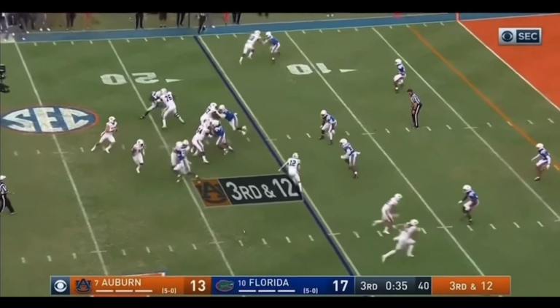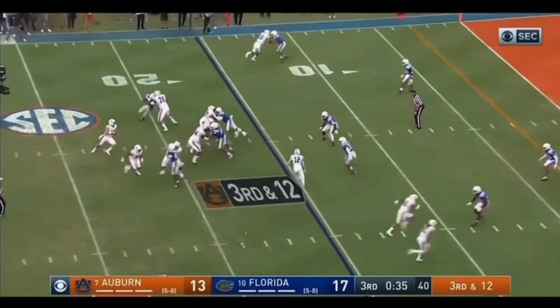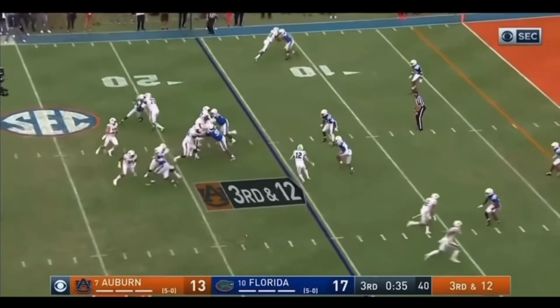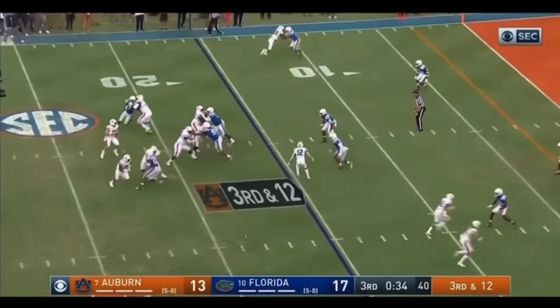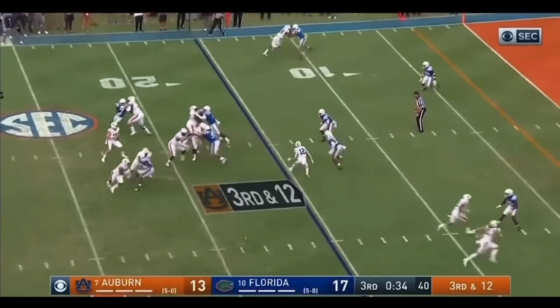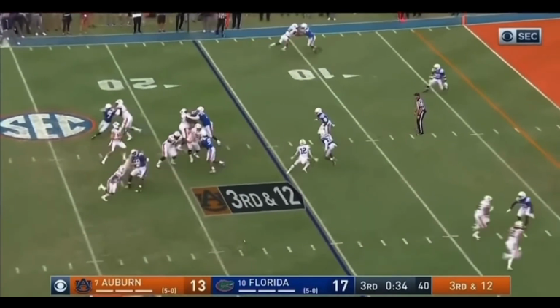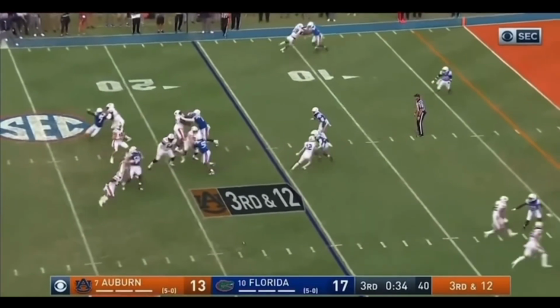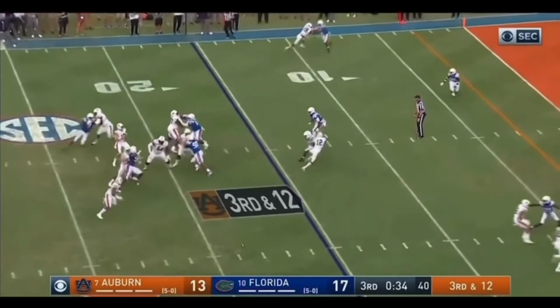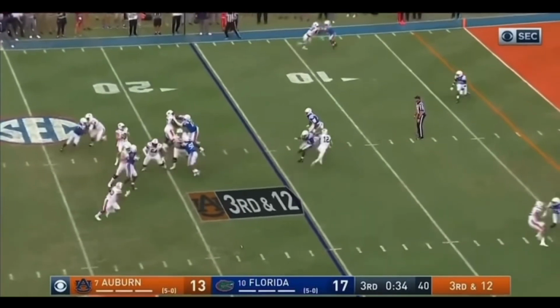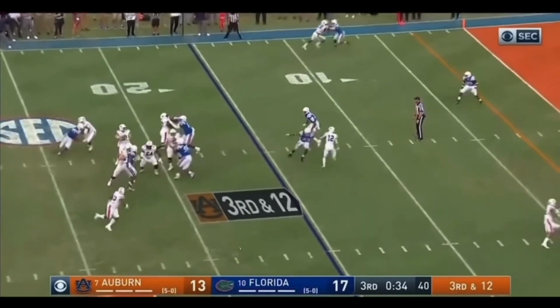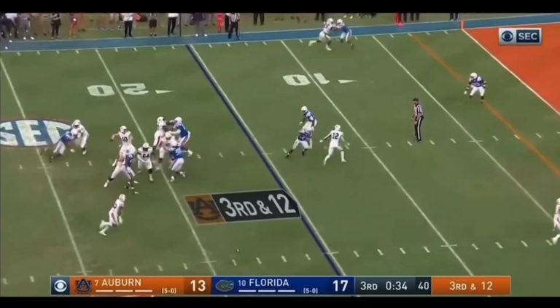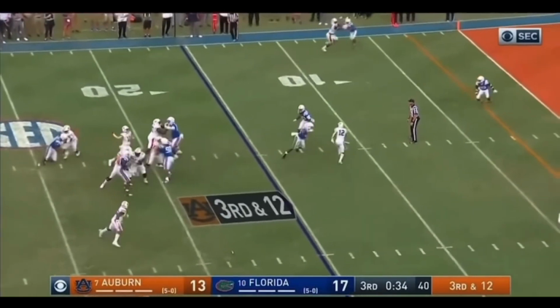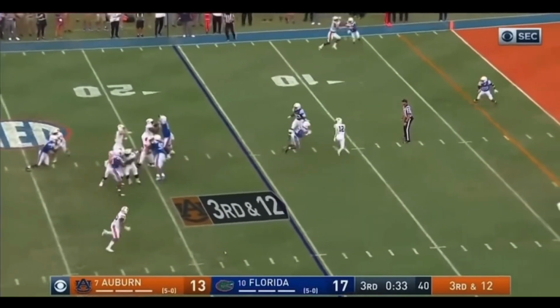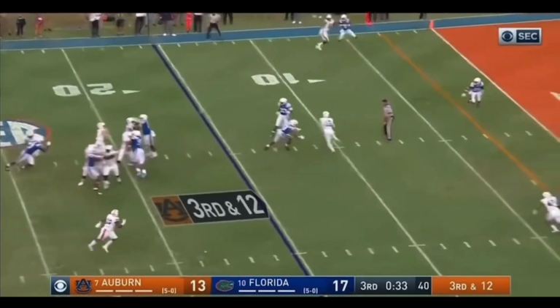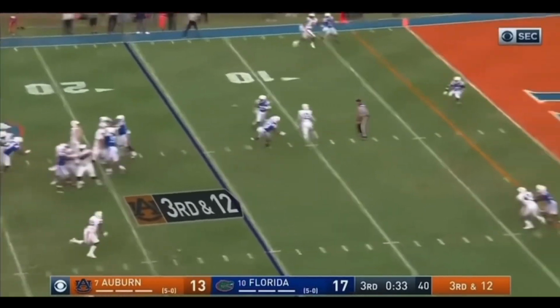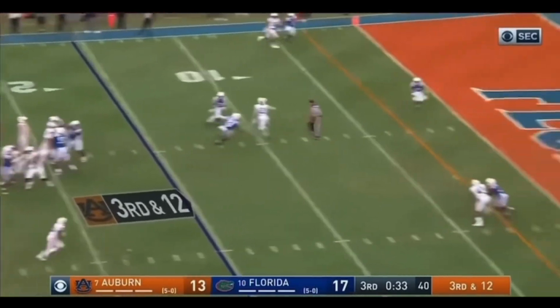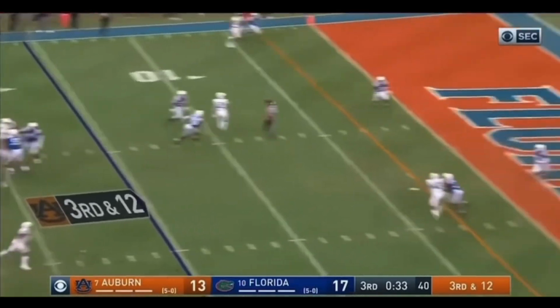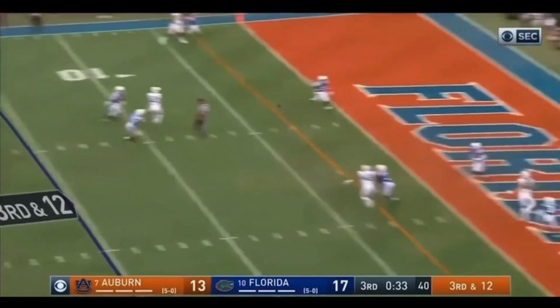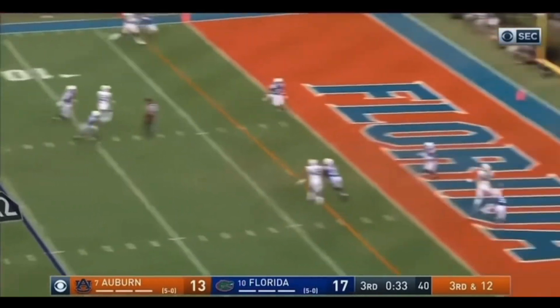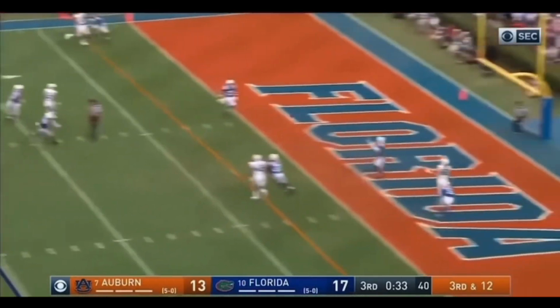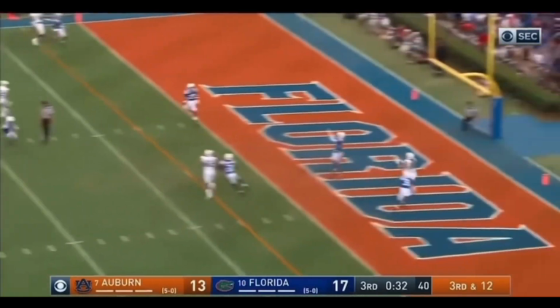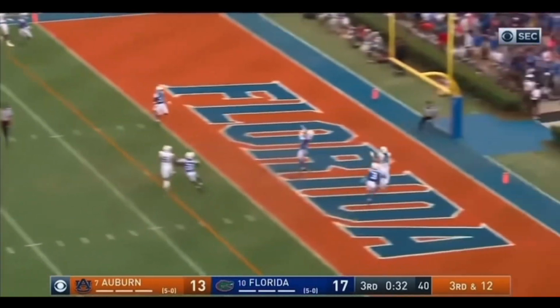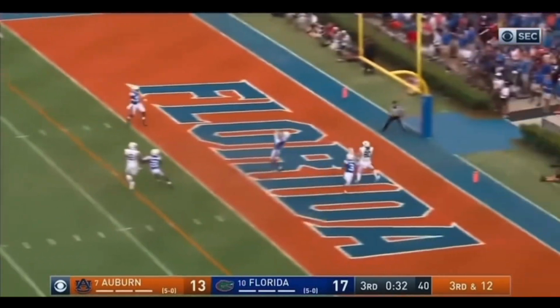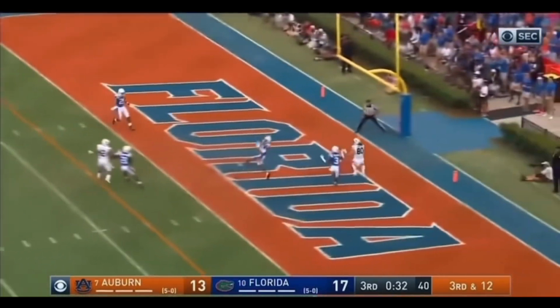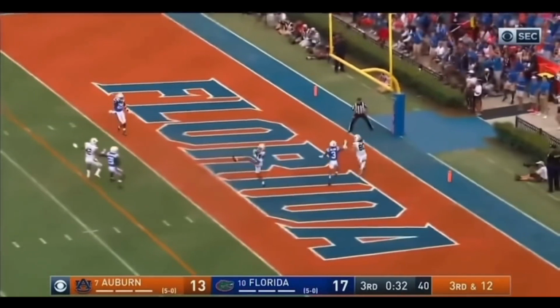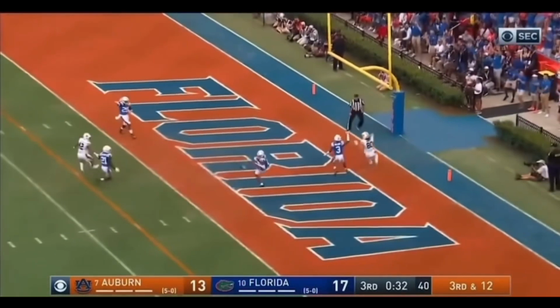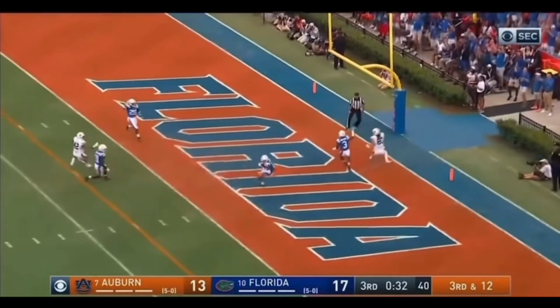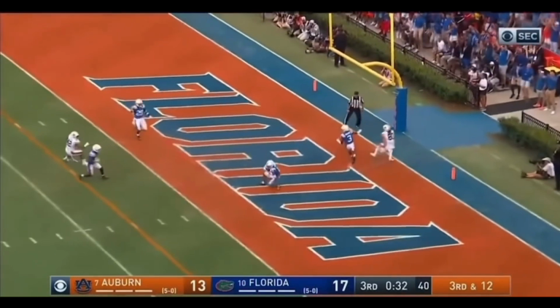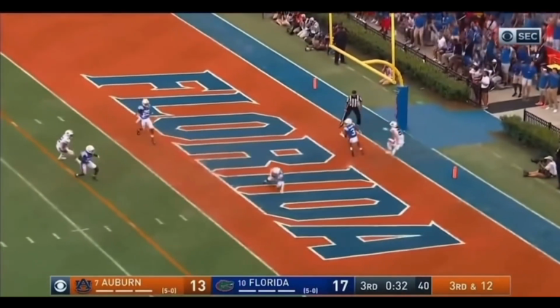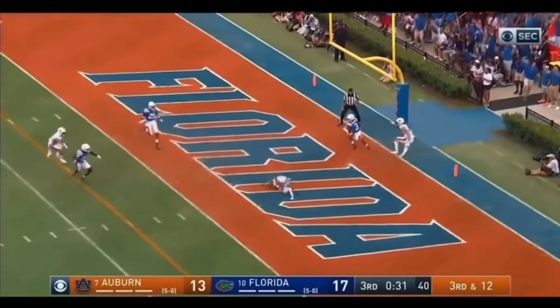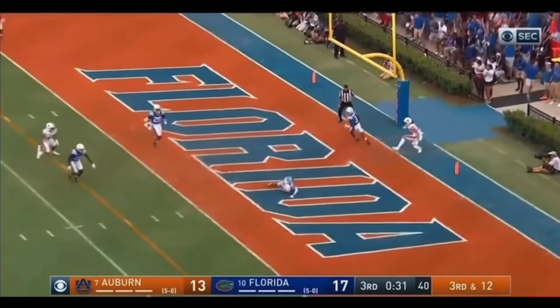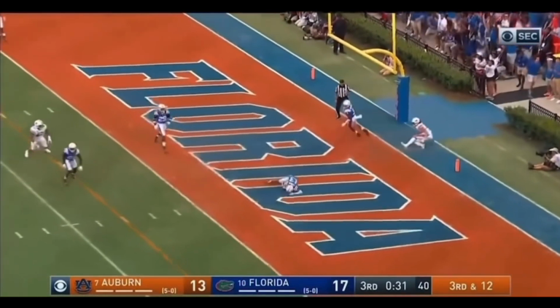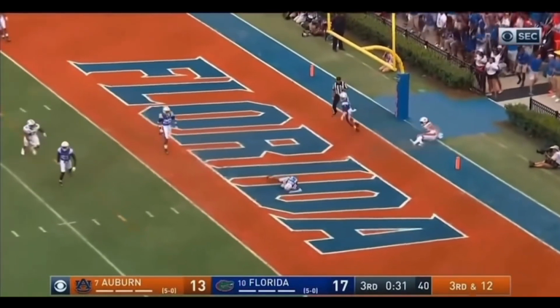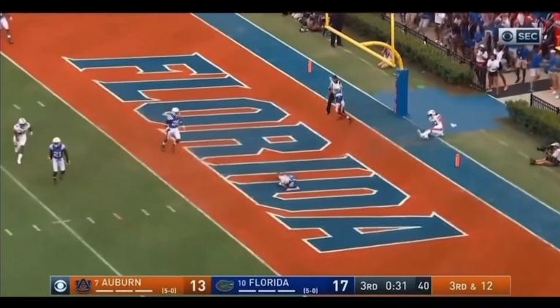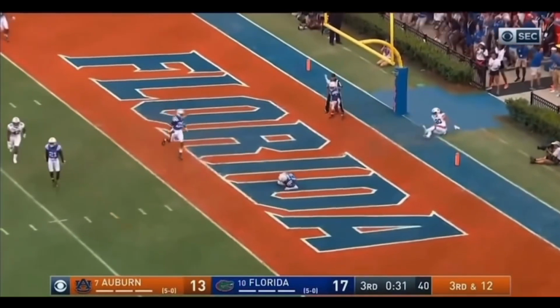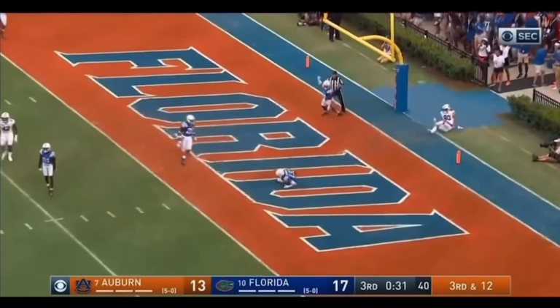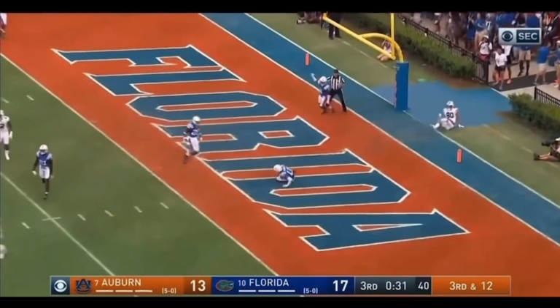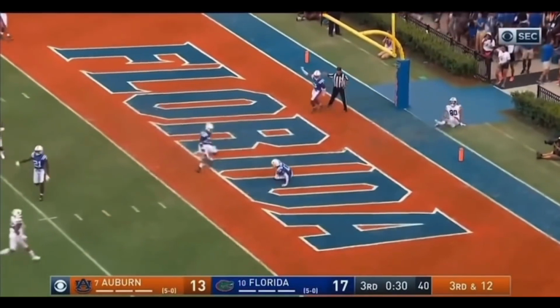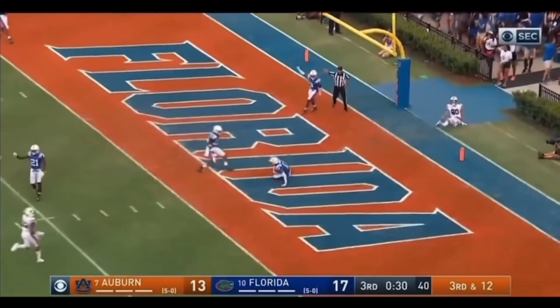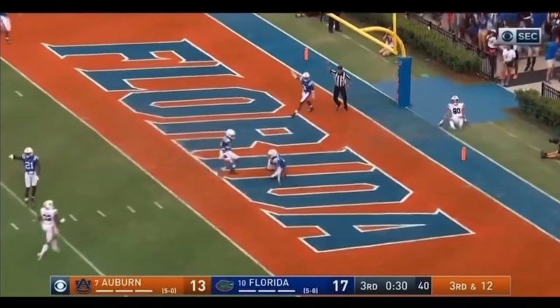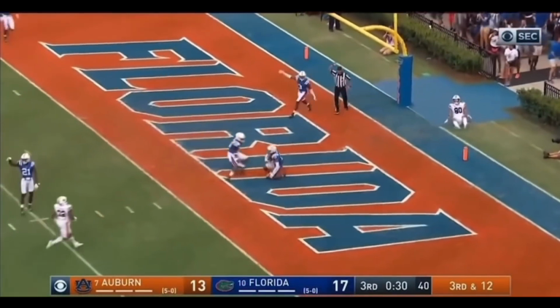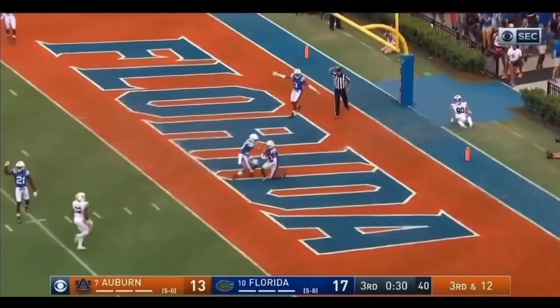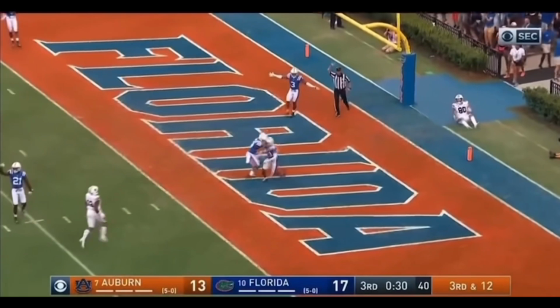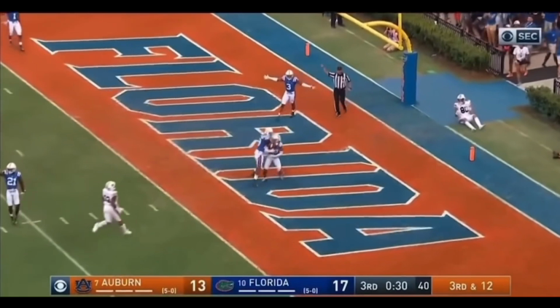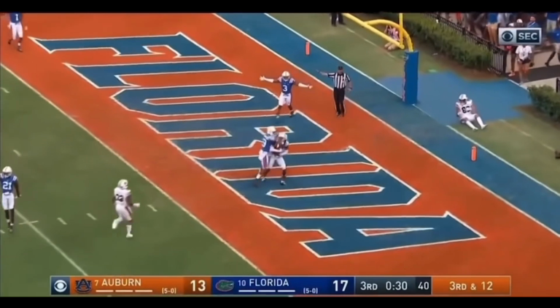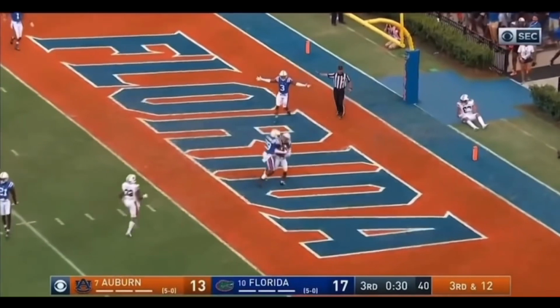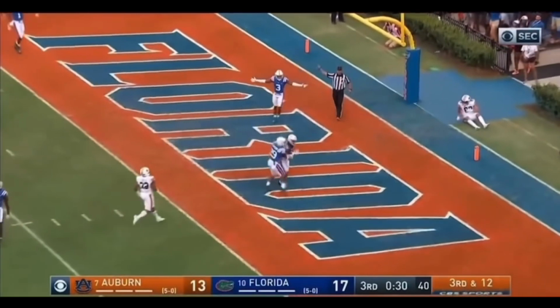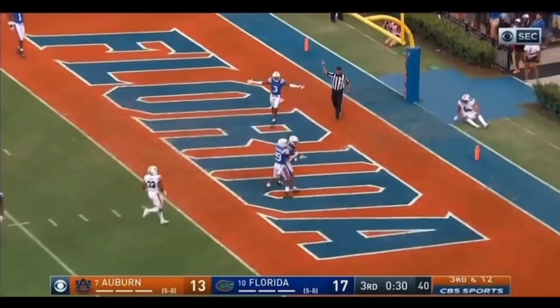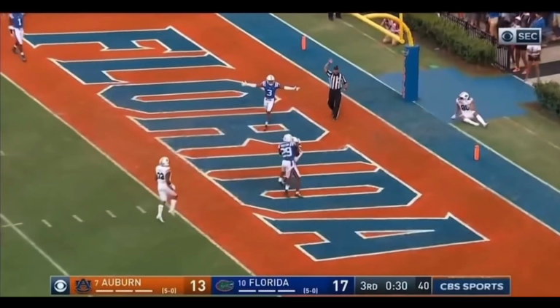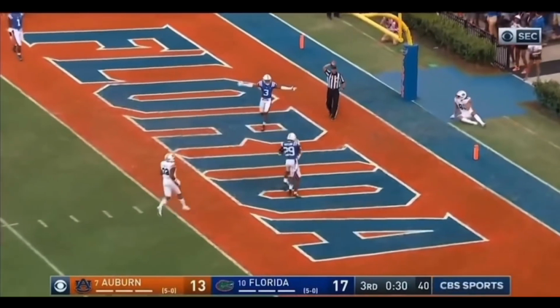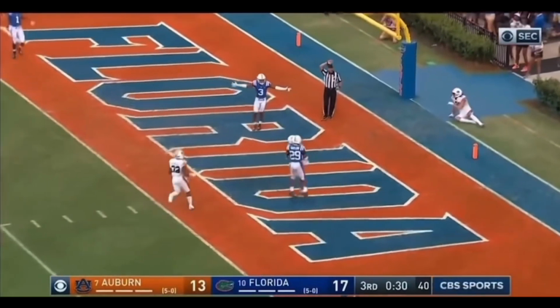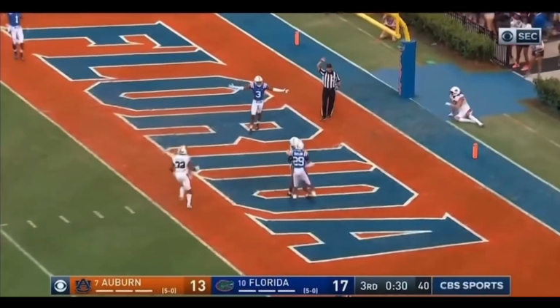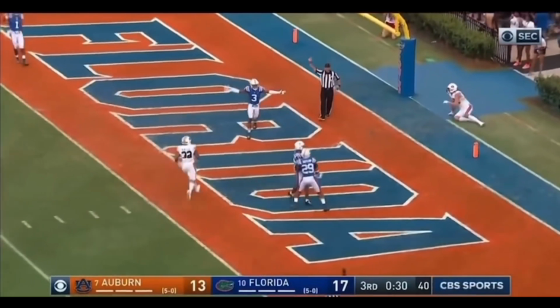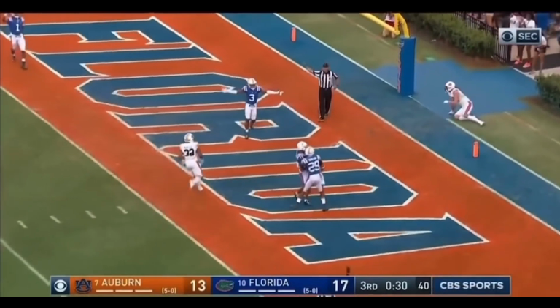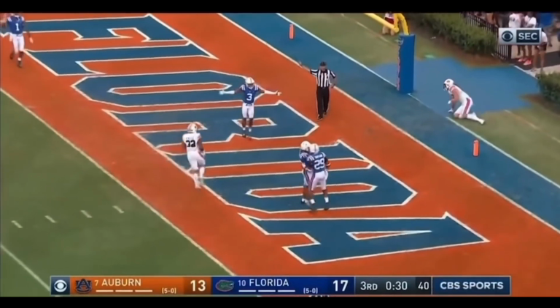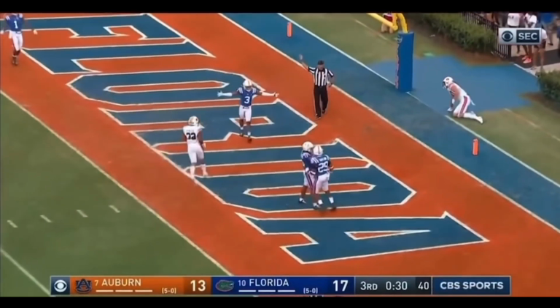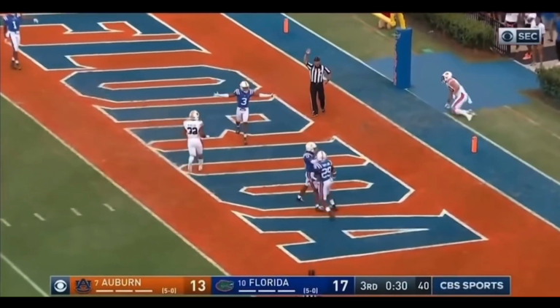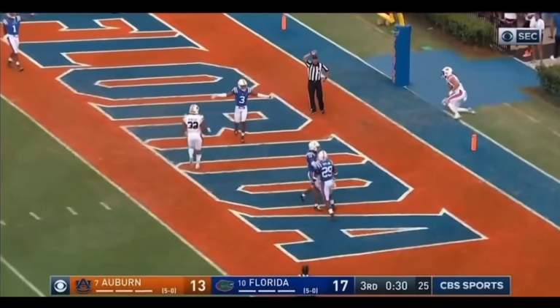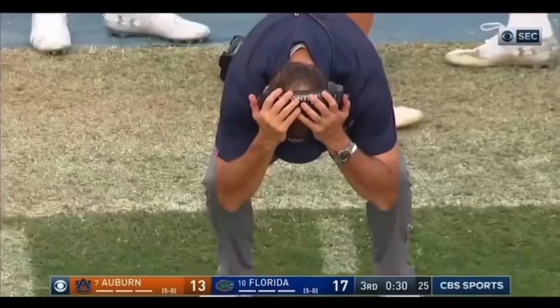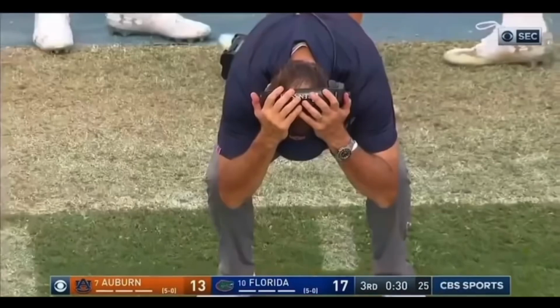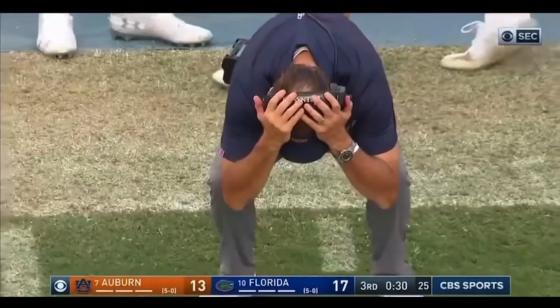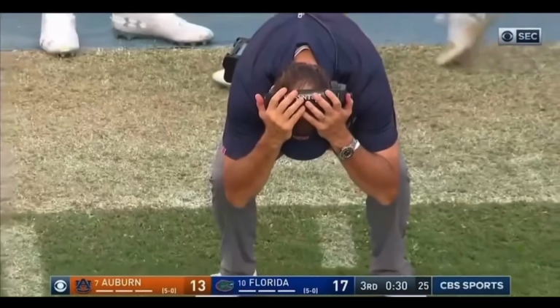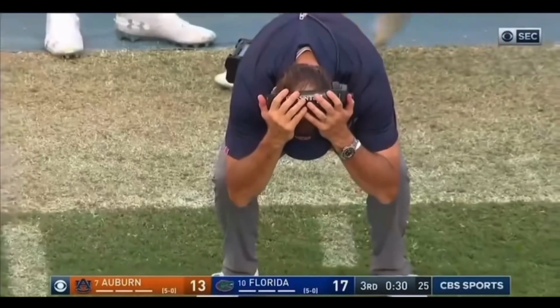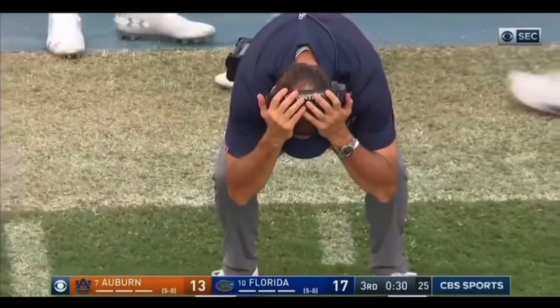Four-man rush. Nix to the end zone. Intercepted by Florida. And it's Donovan Steiner. And he threw it right to him.